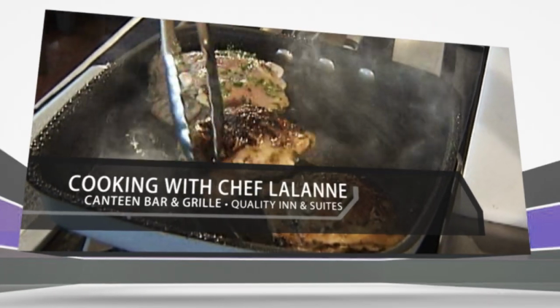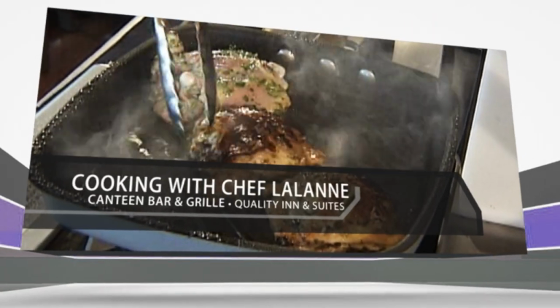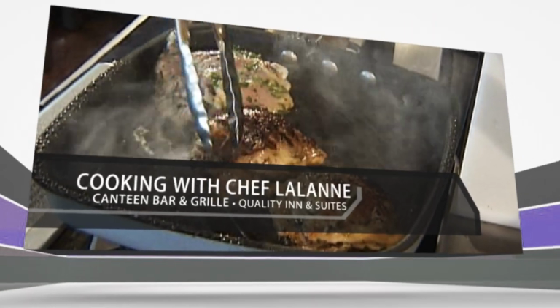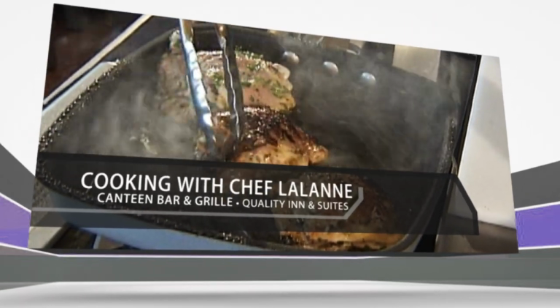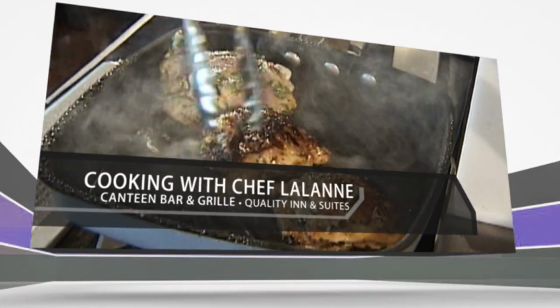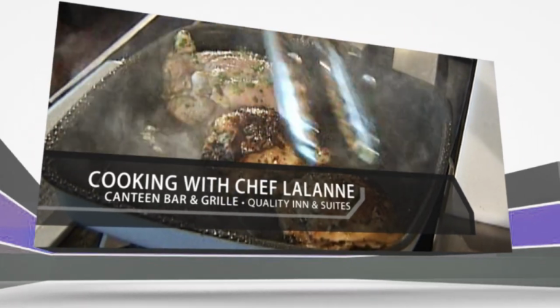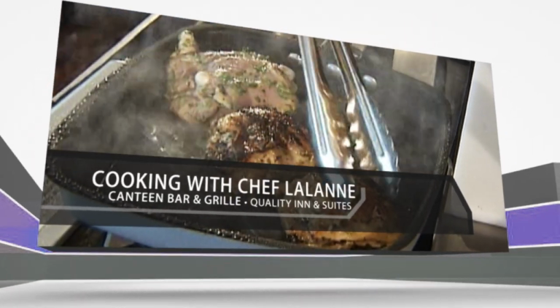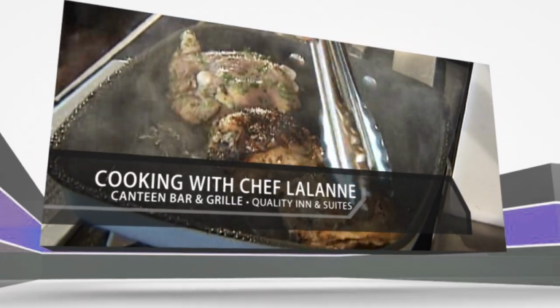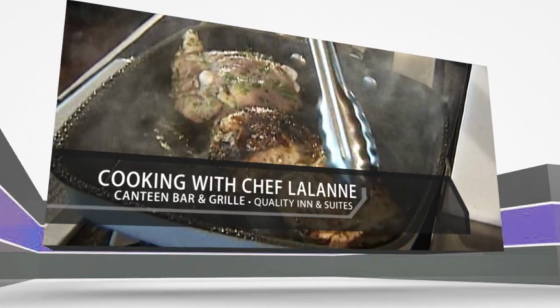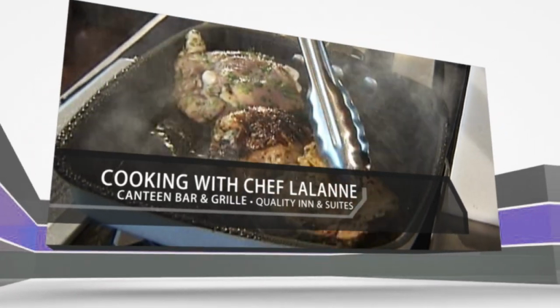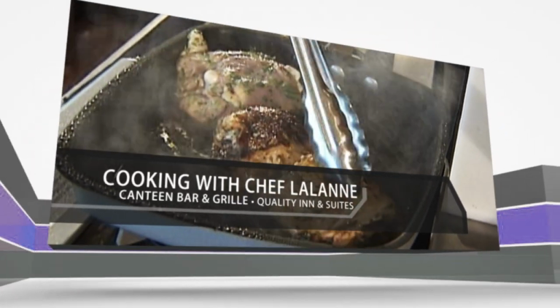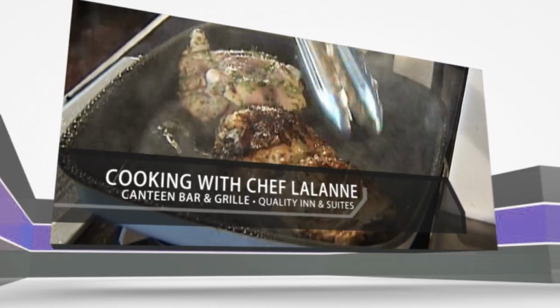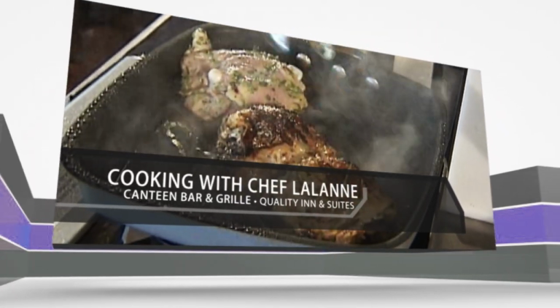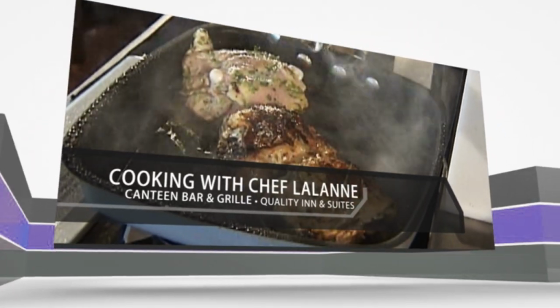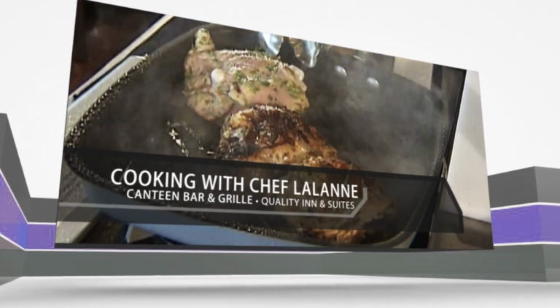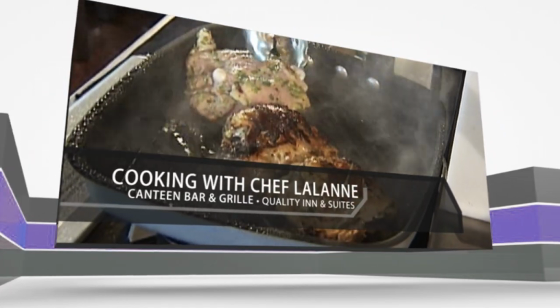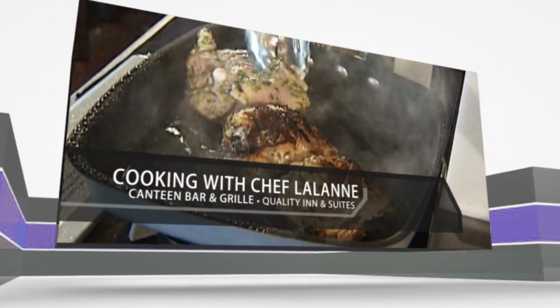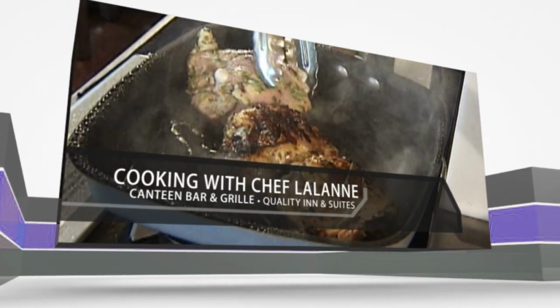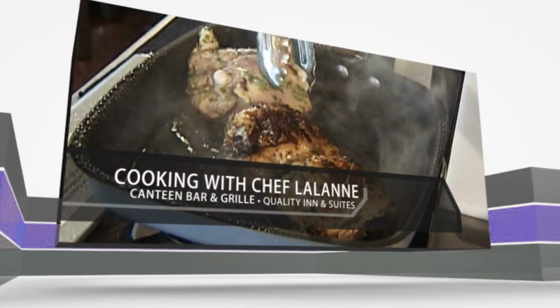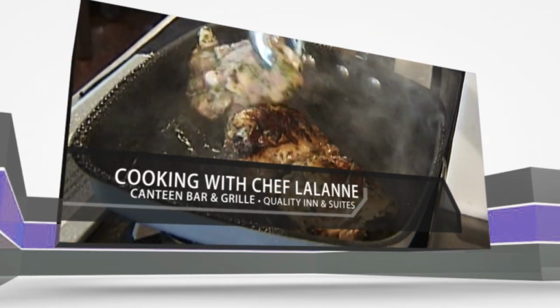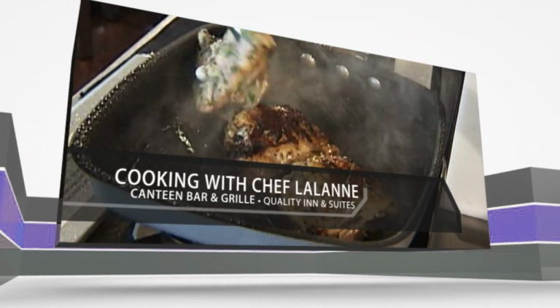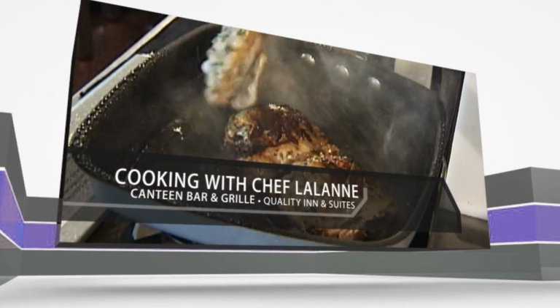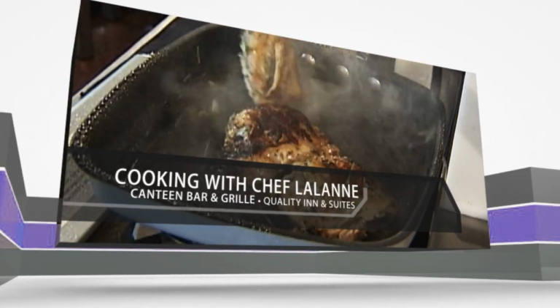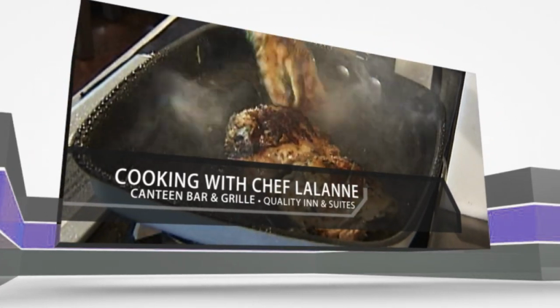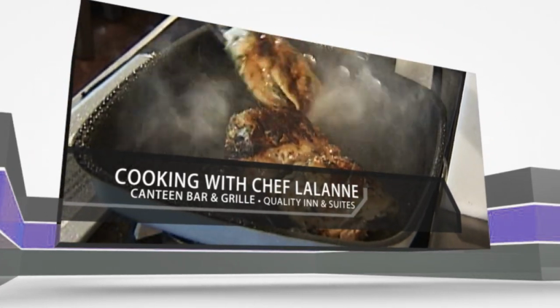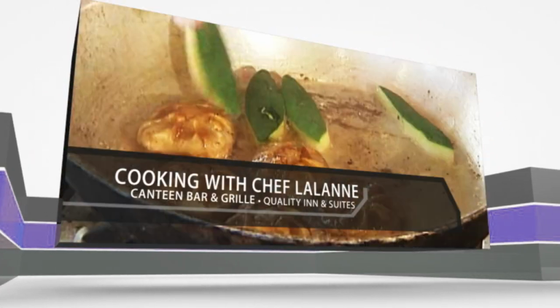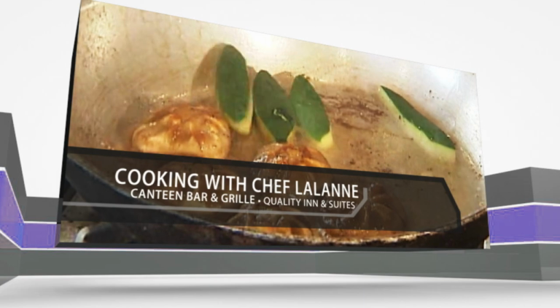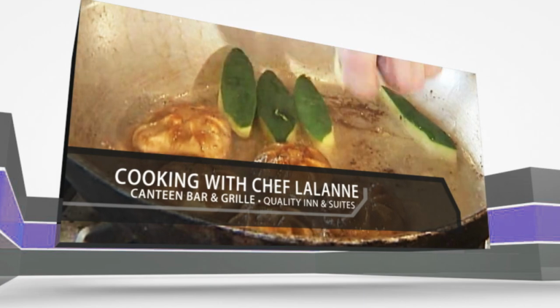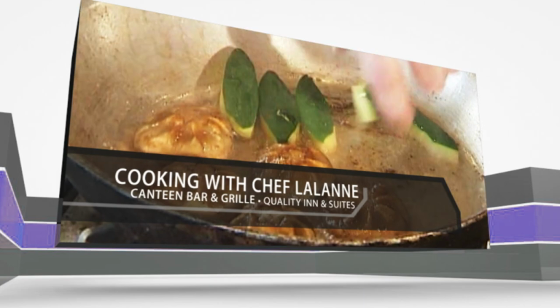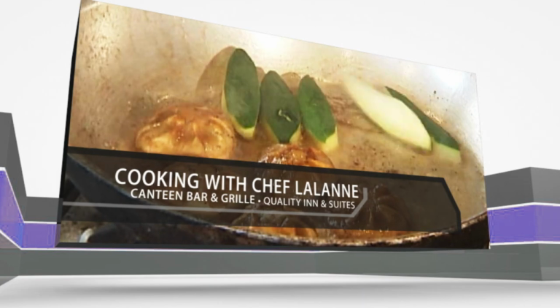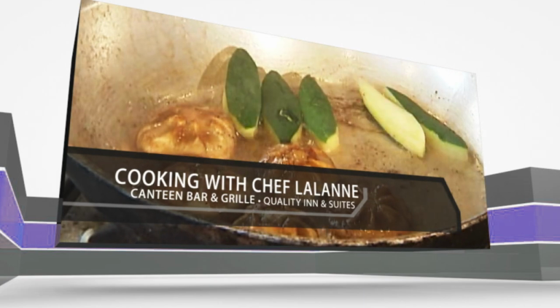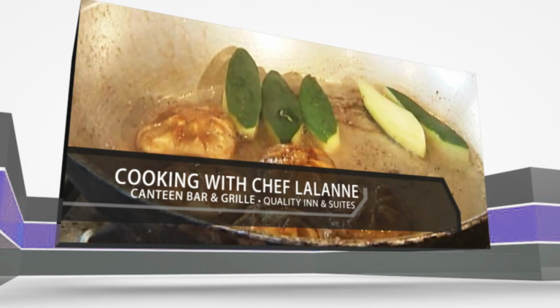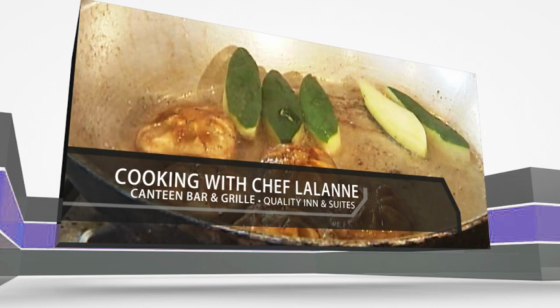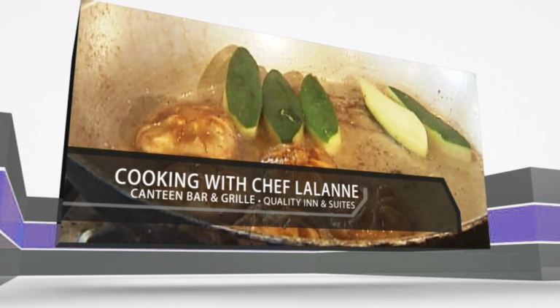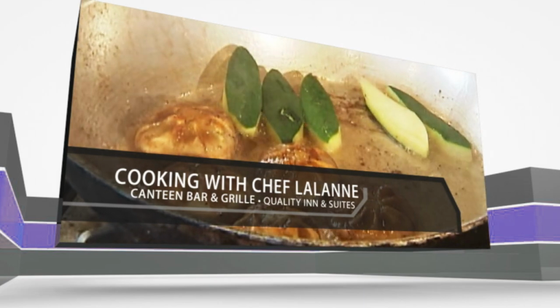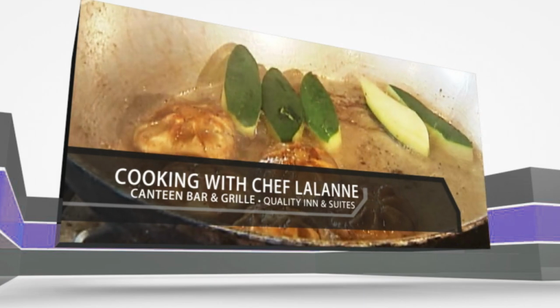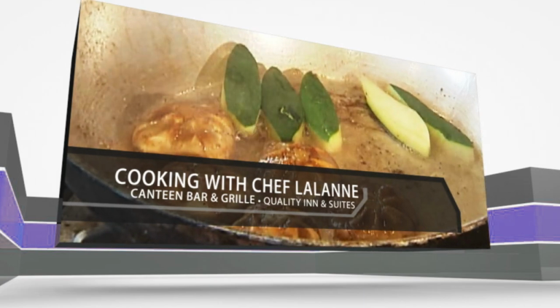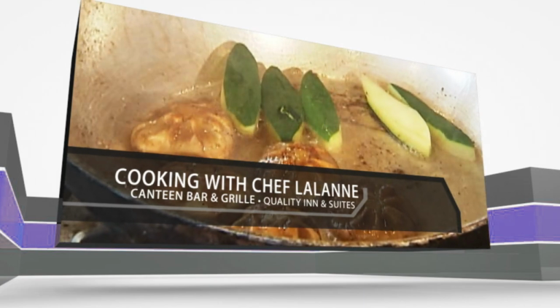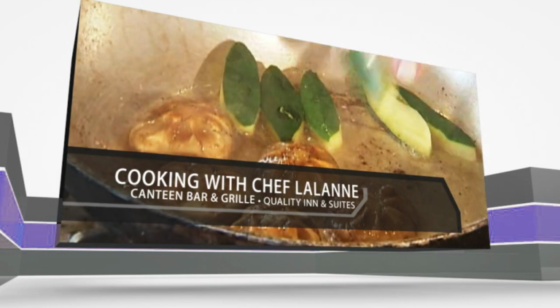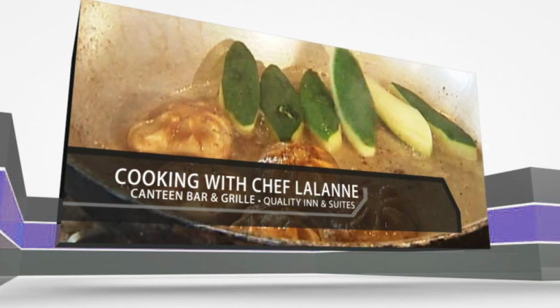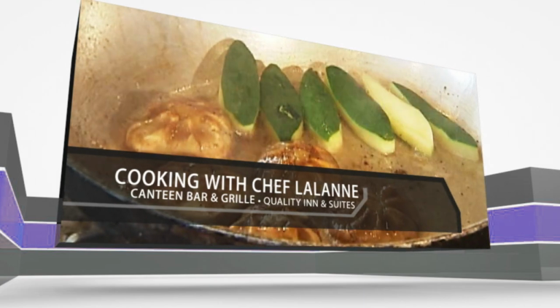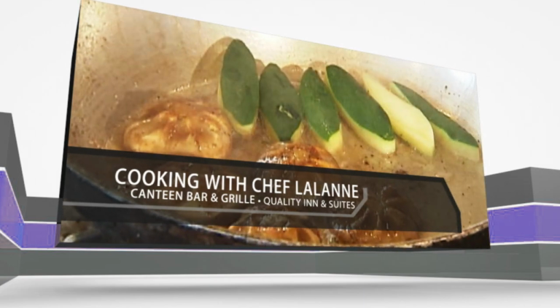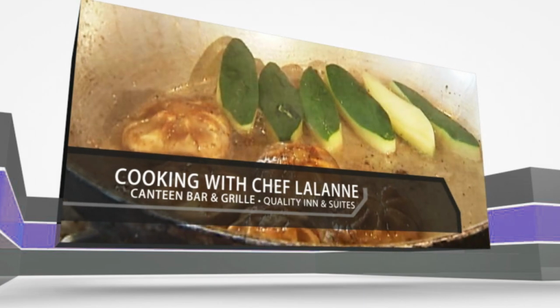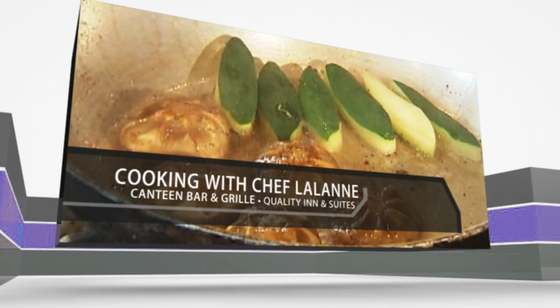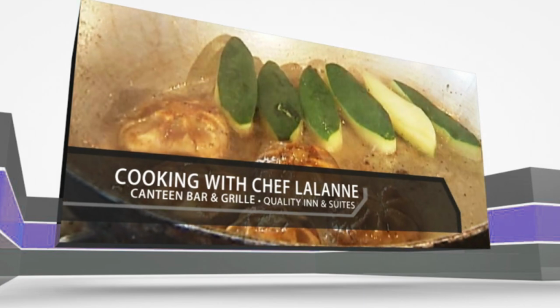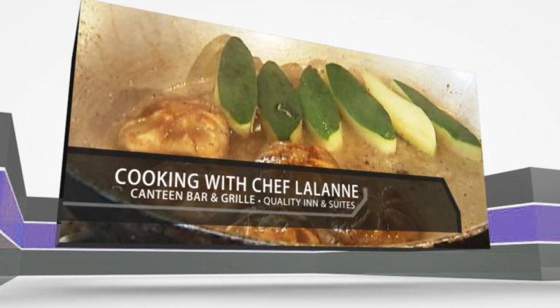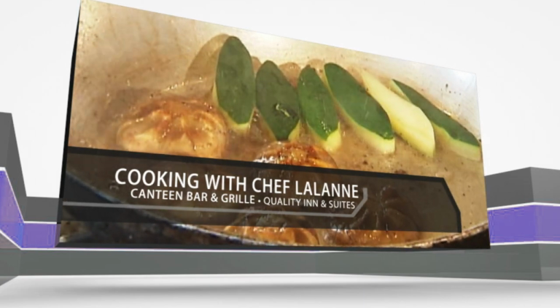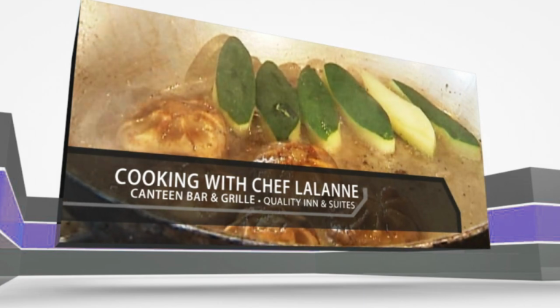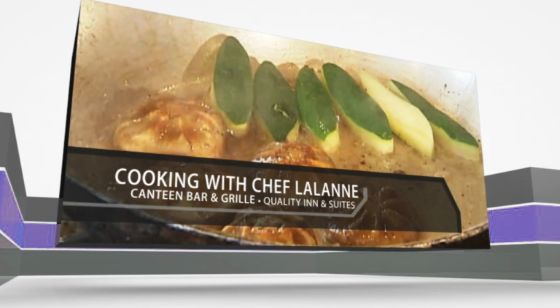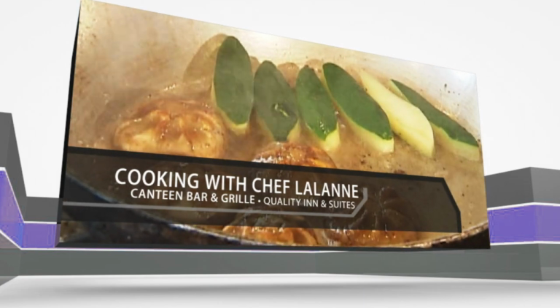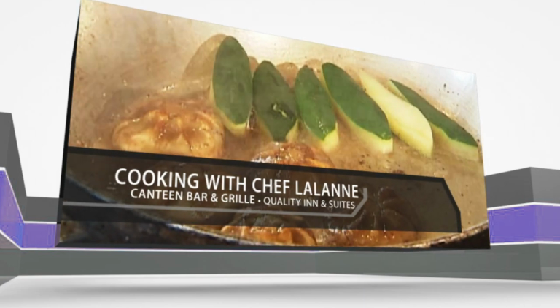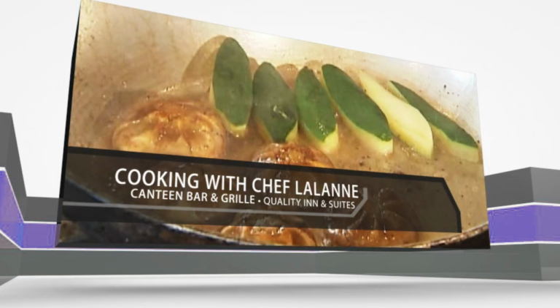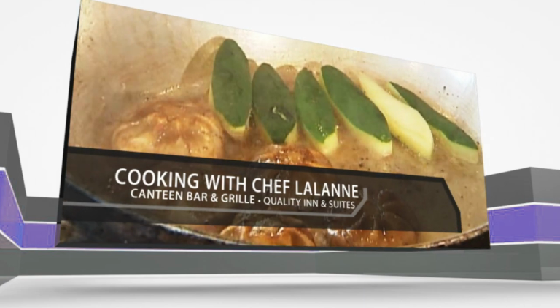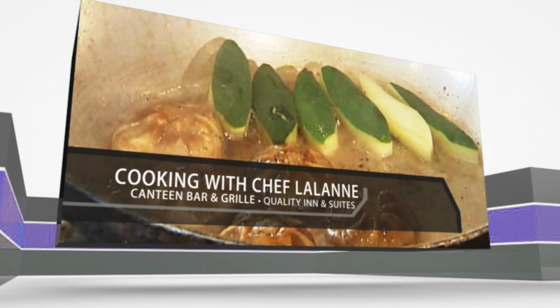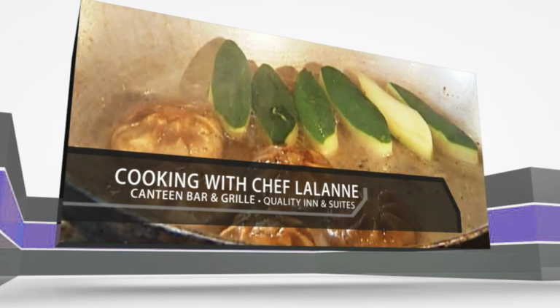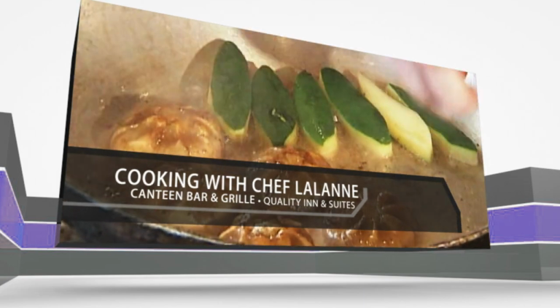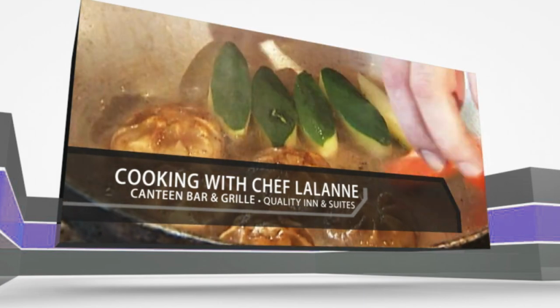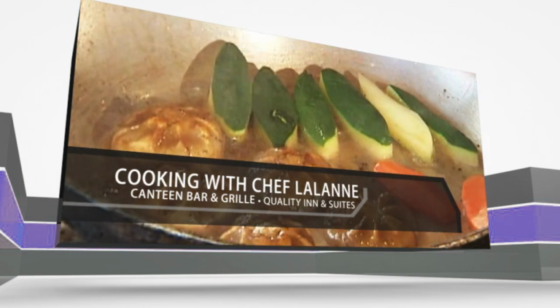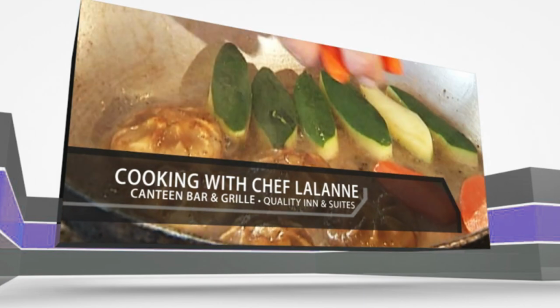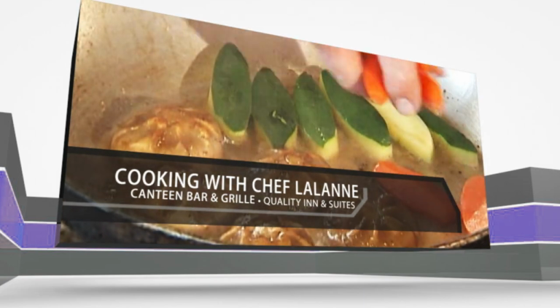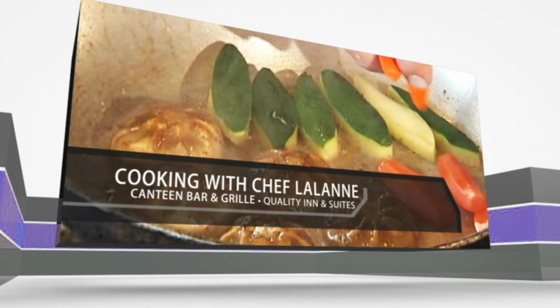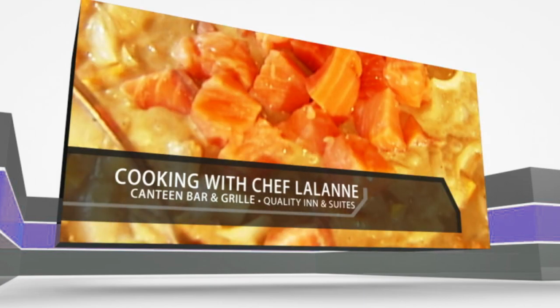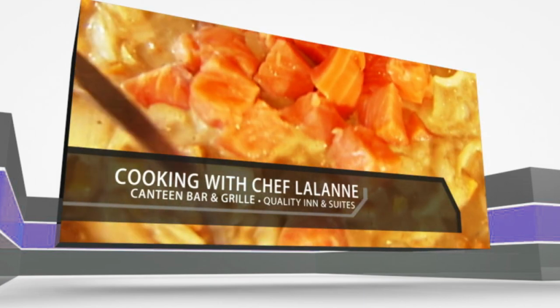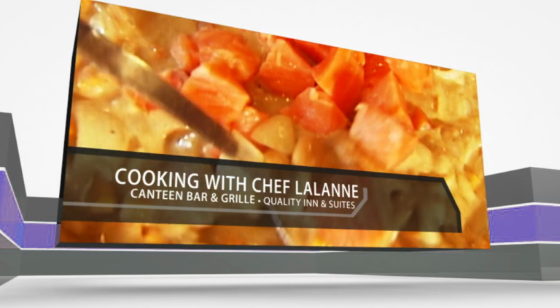Chef Lalonde, owner of the Canteen Bar and Grill in North Platte. Join us now for fabulous, unique, original recipes created by the chef.